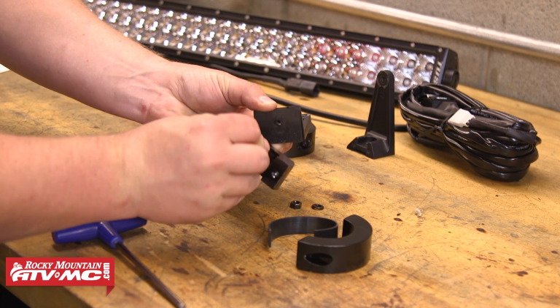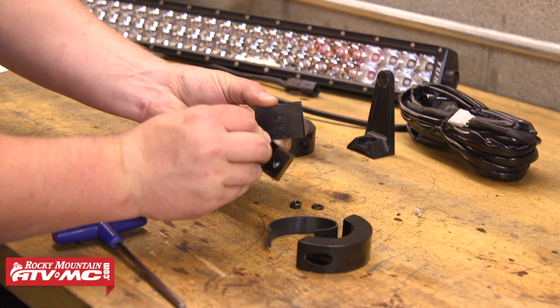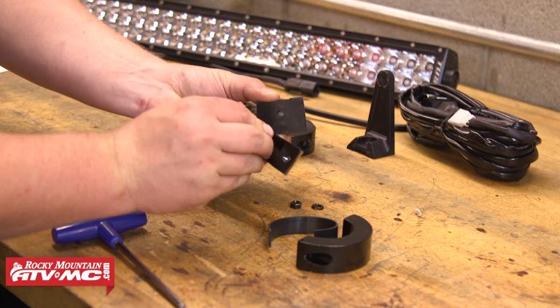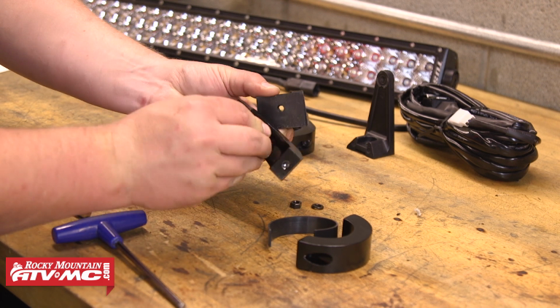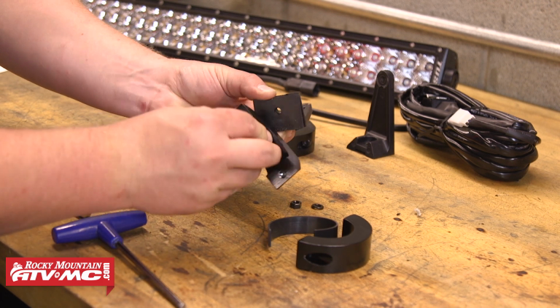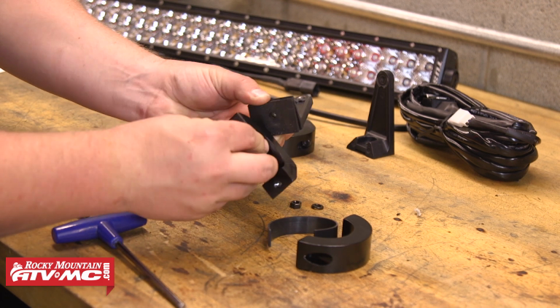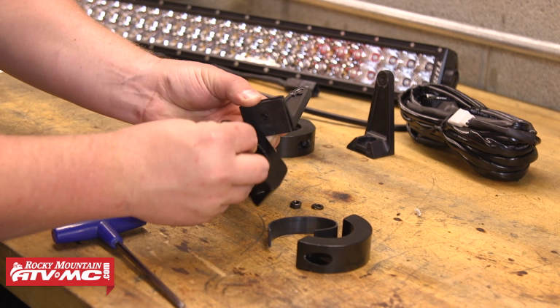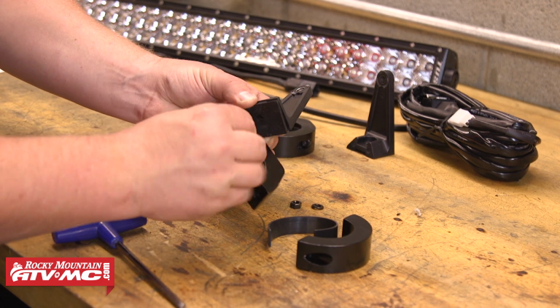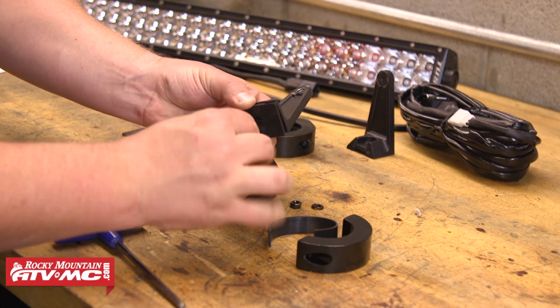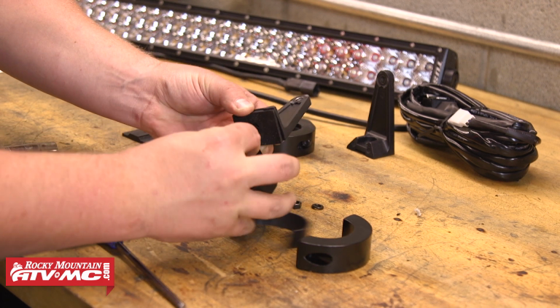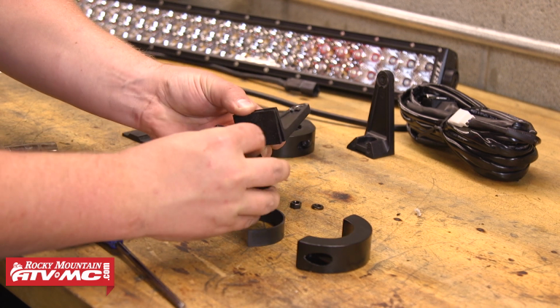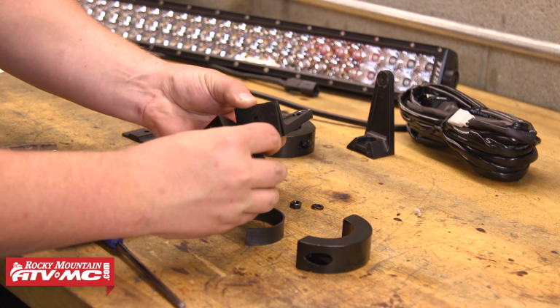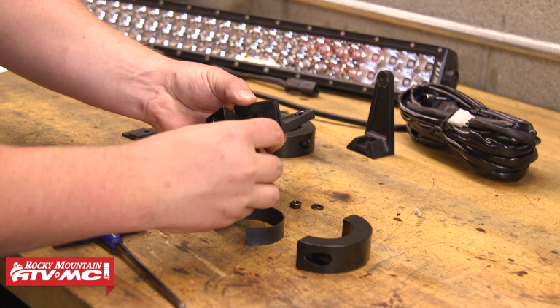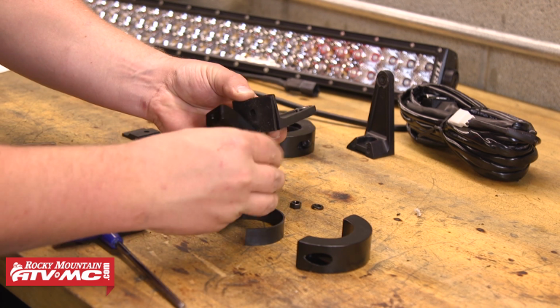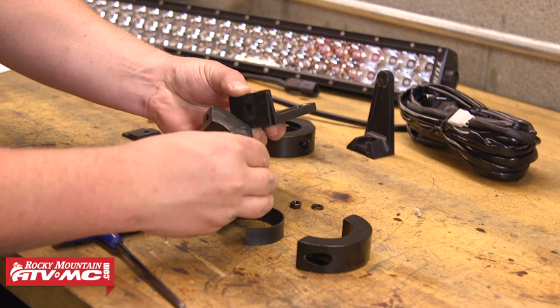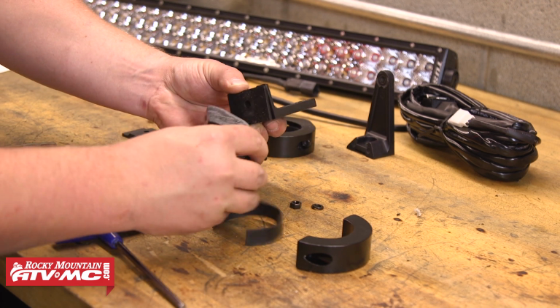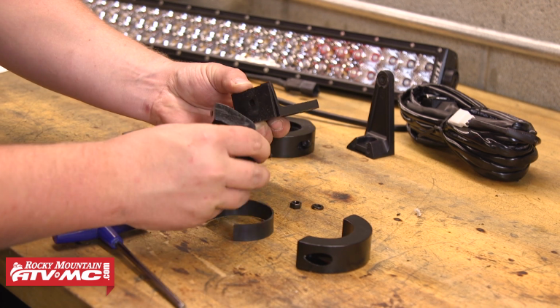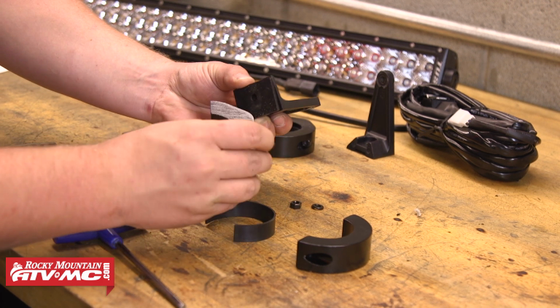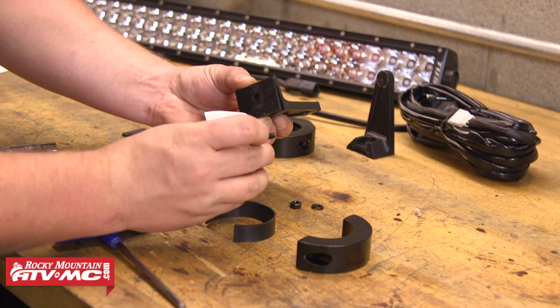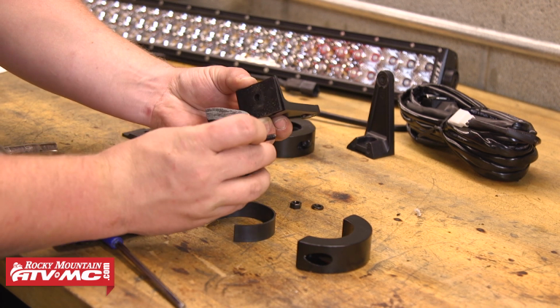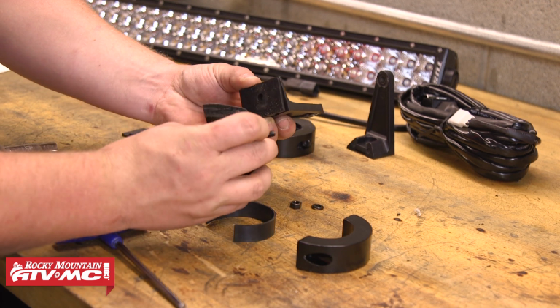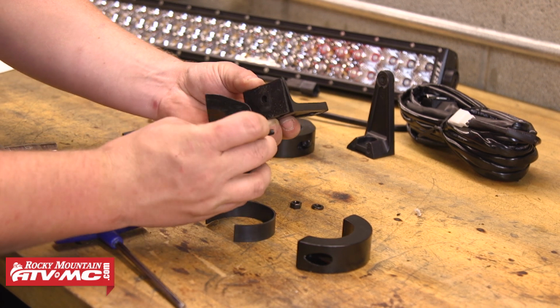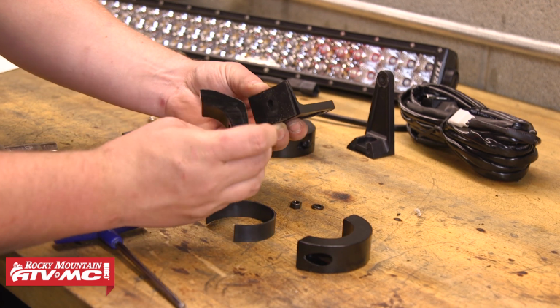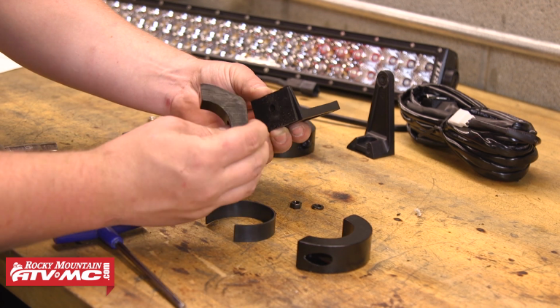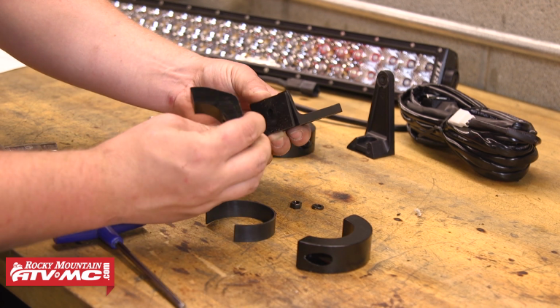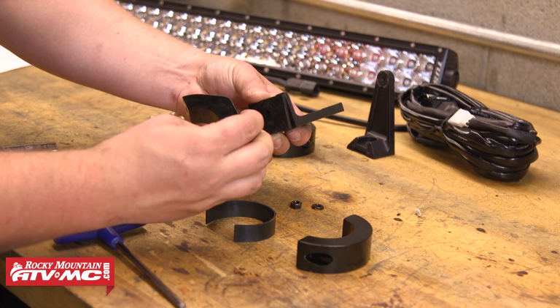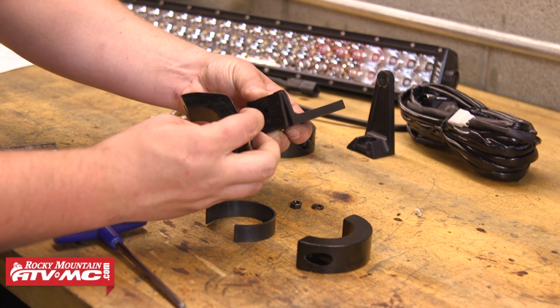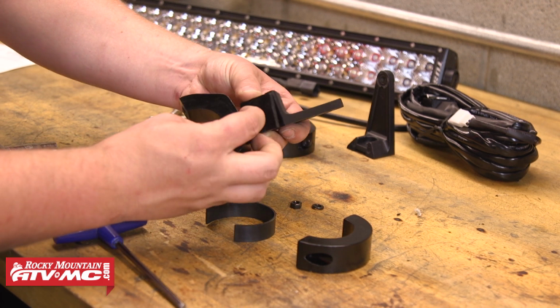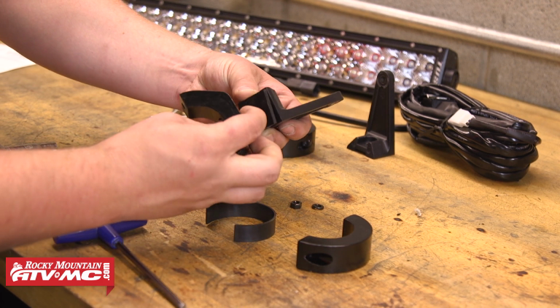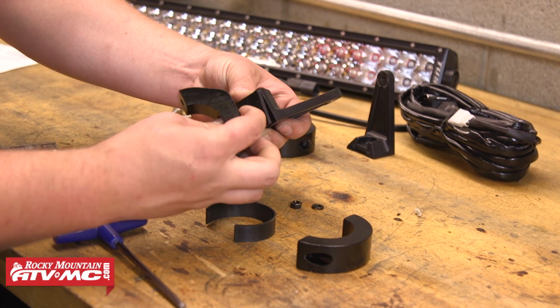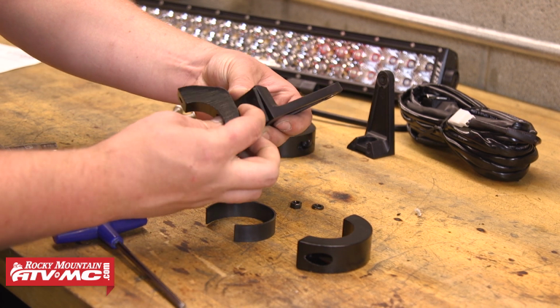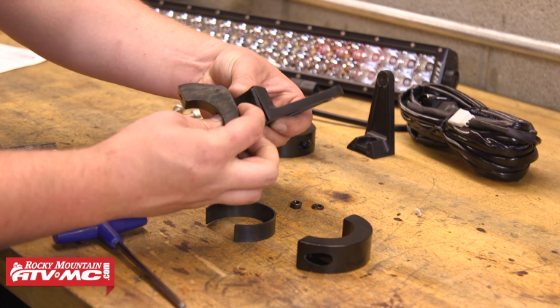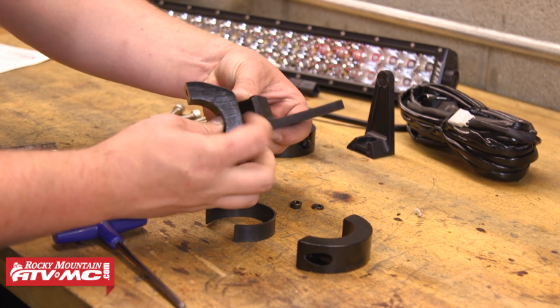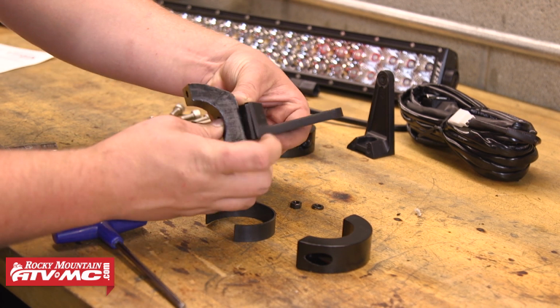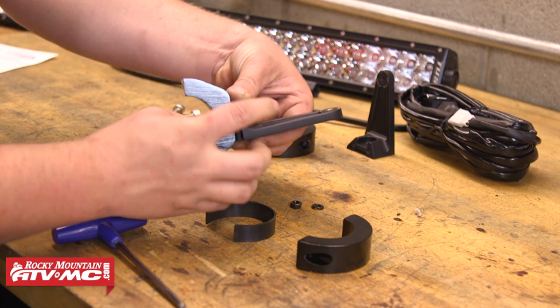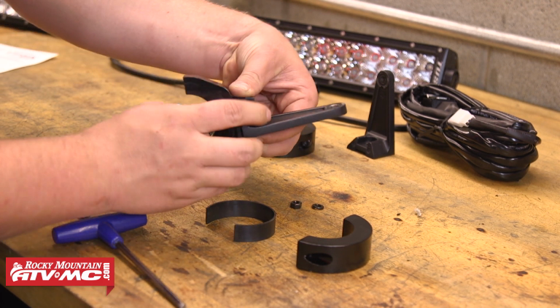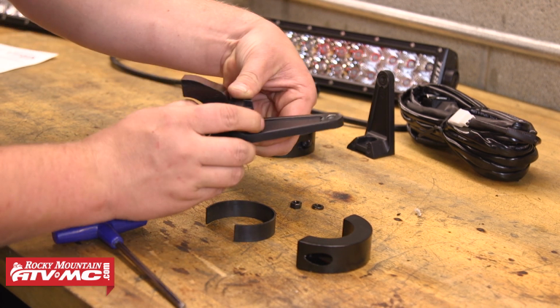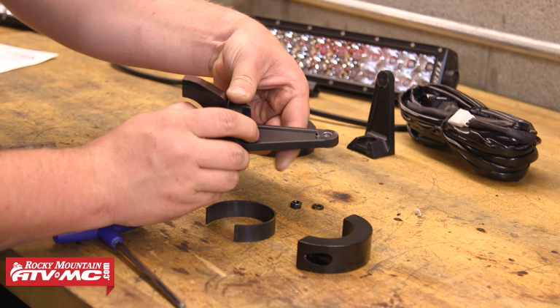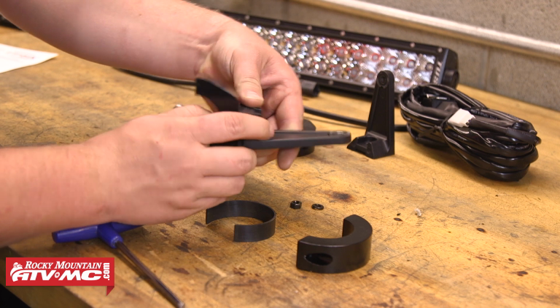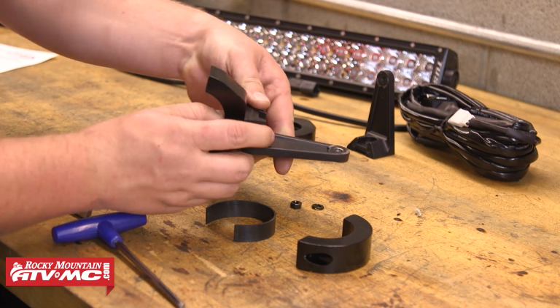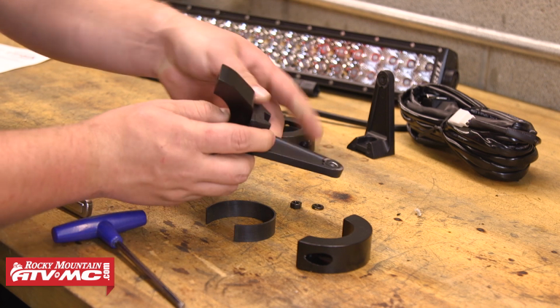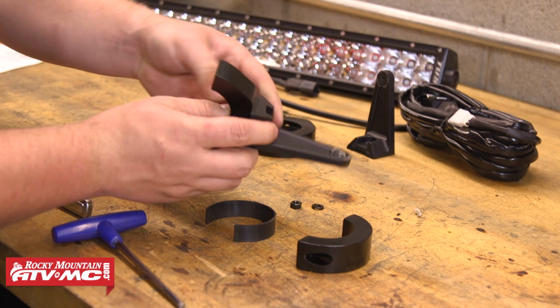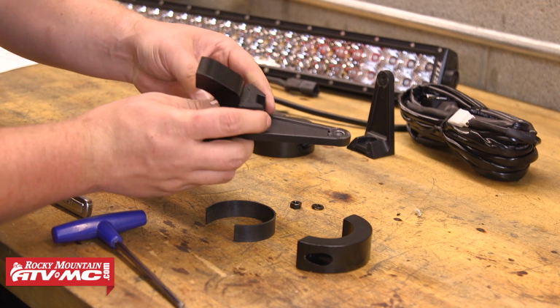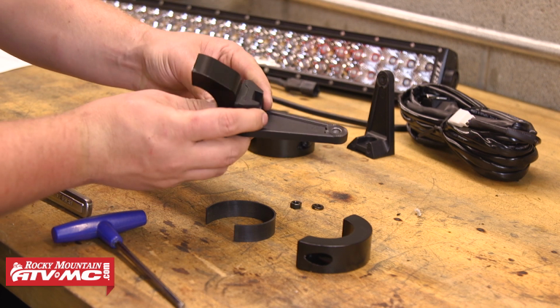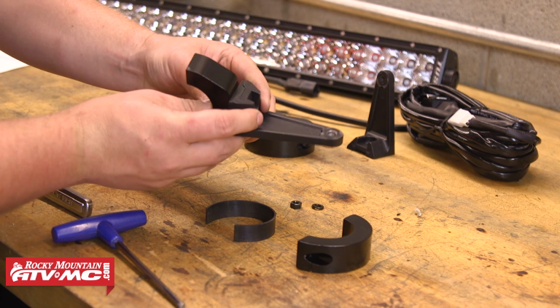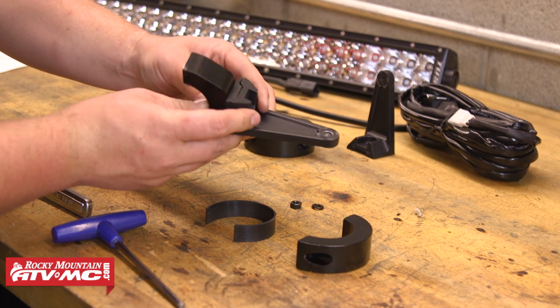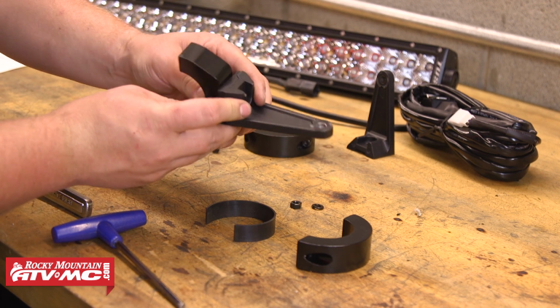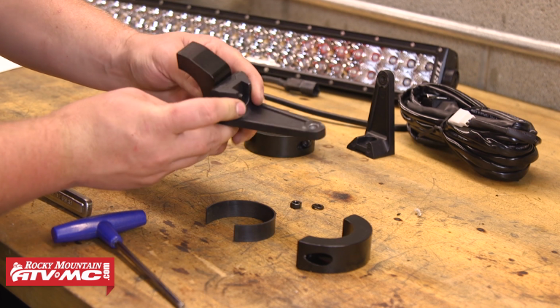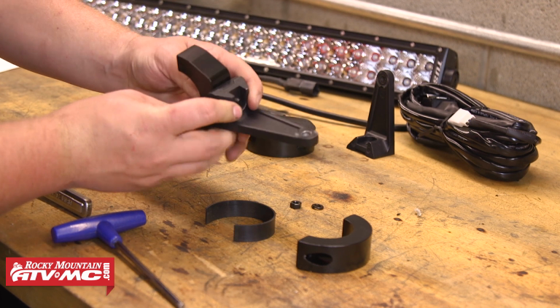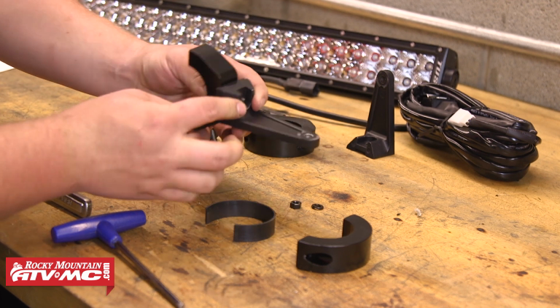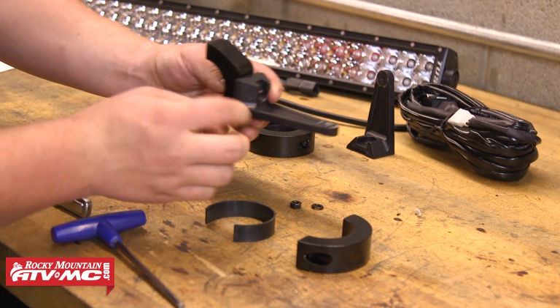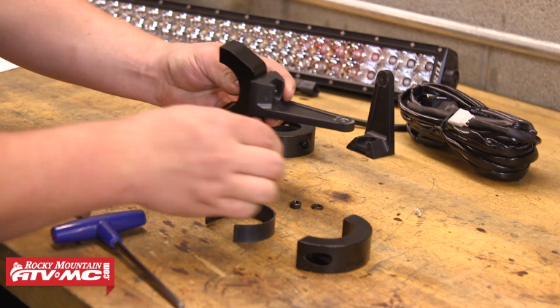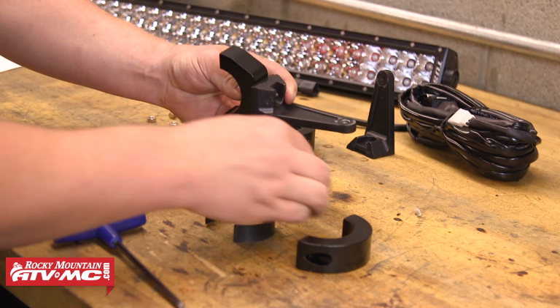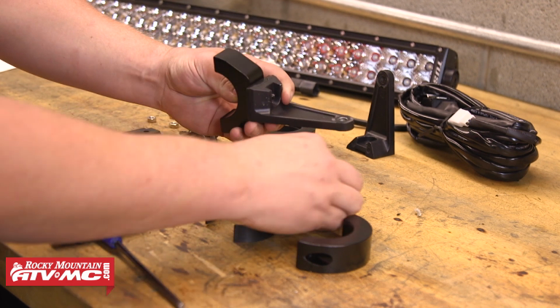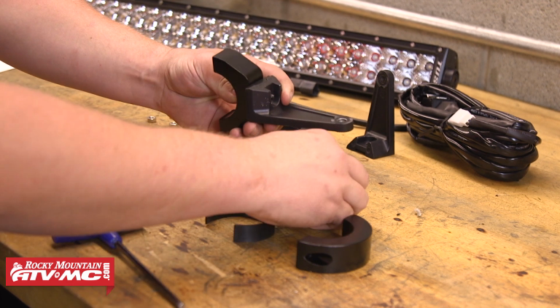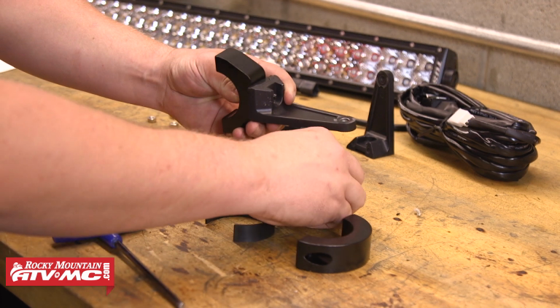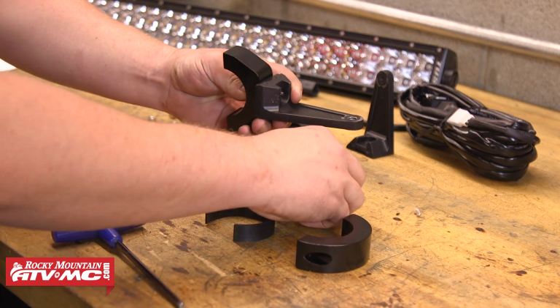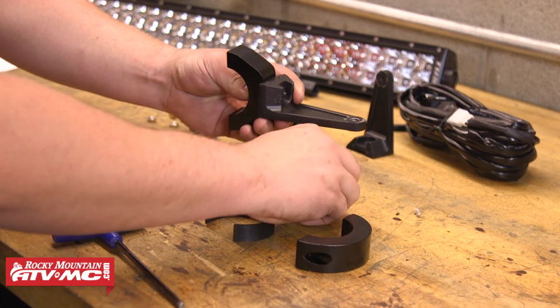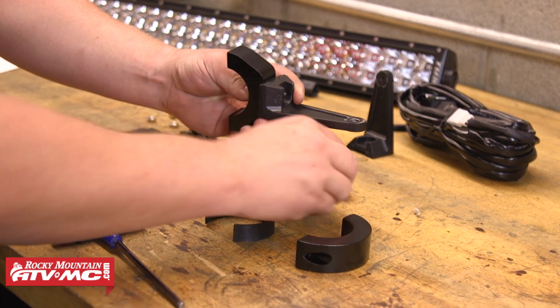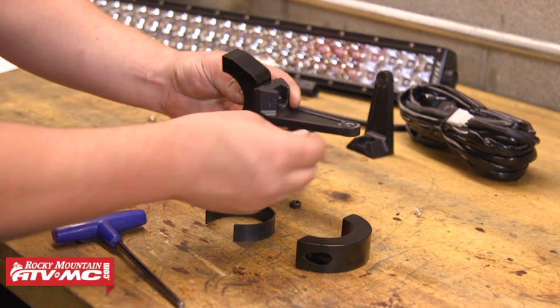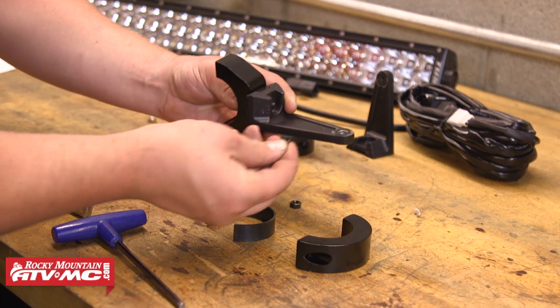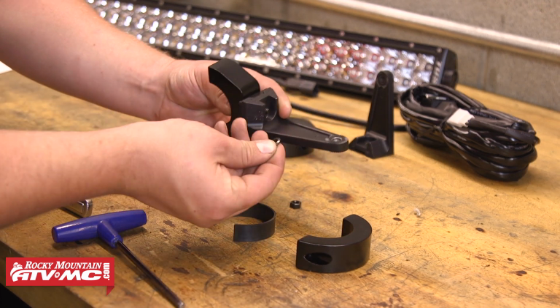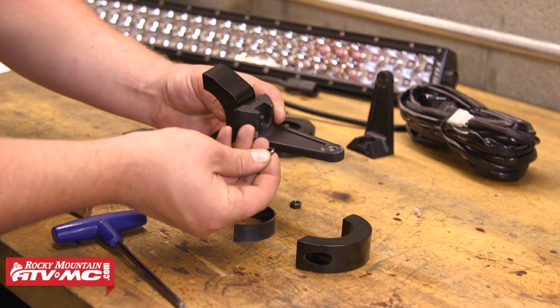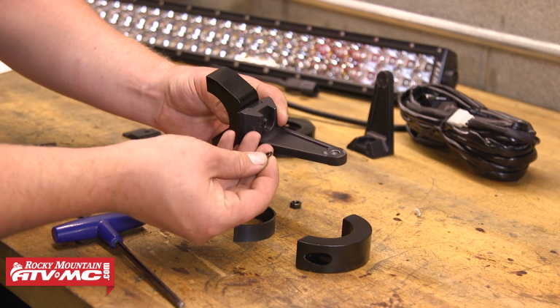Run the bolt through the rubber piece and then through the L bracket, and a lock washer and nut will thread on the end of the bolt.